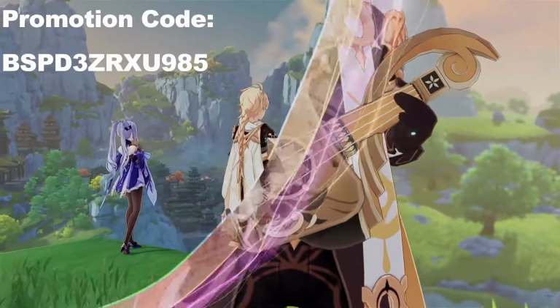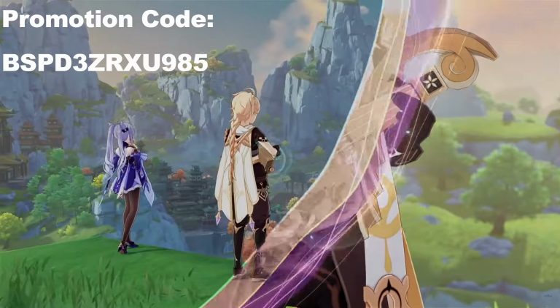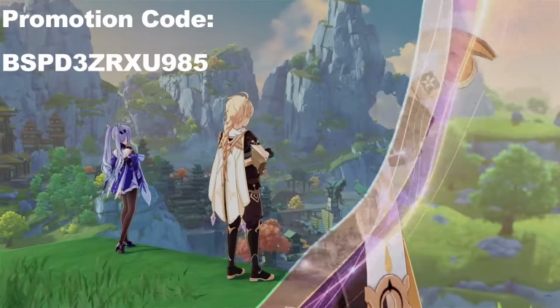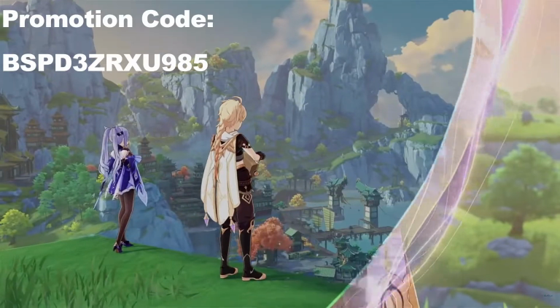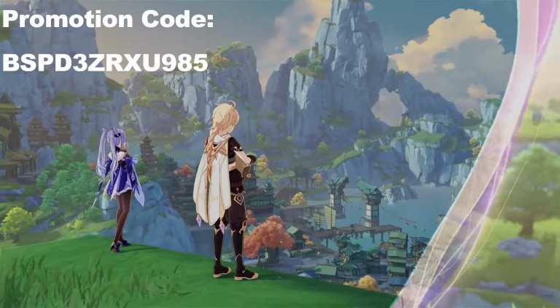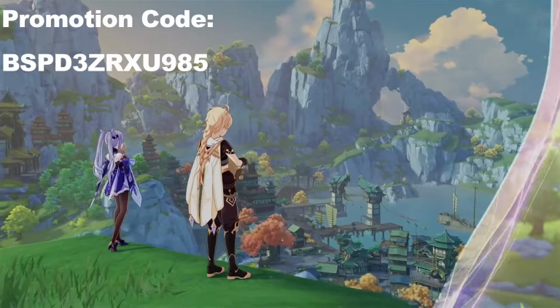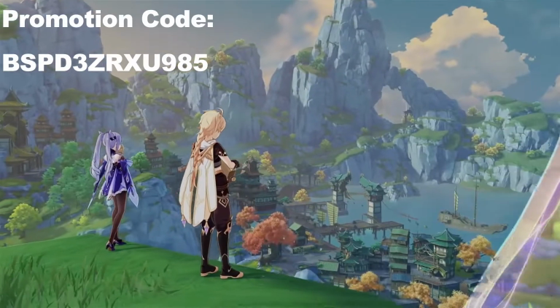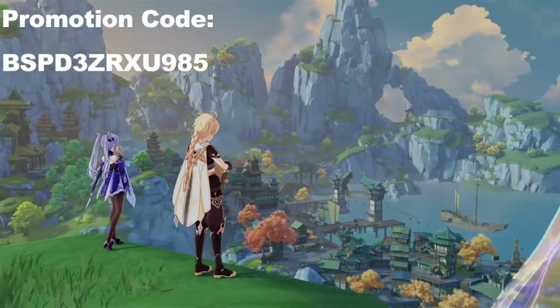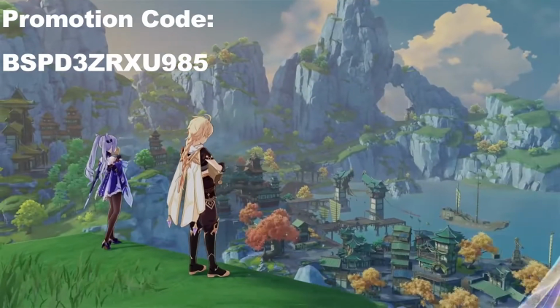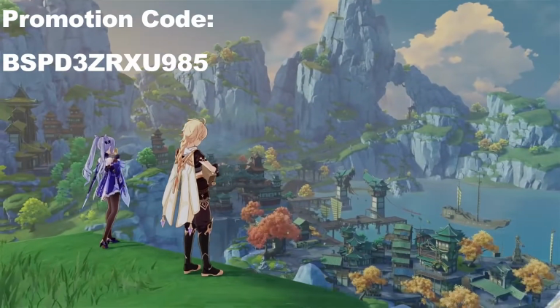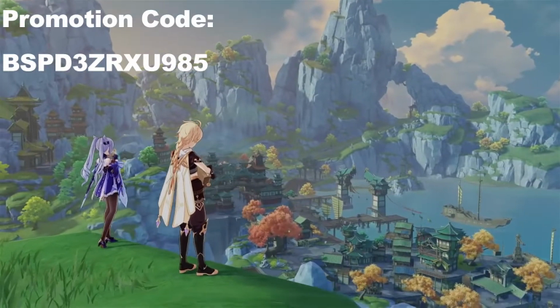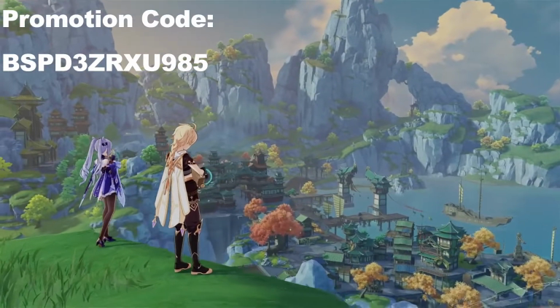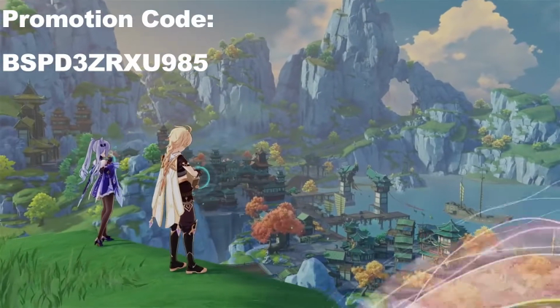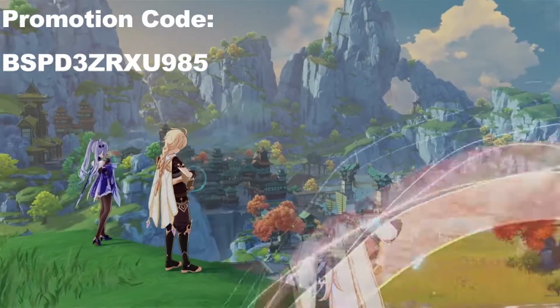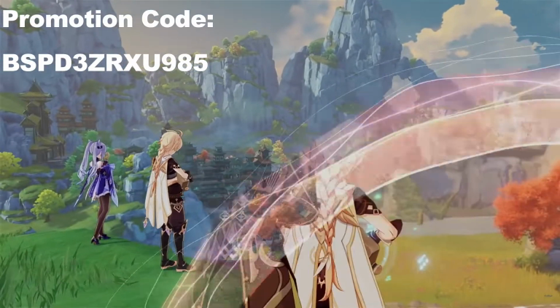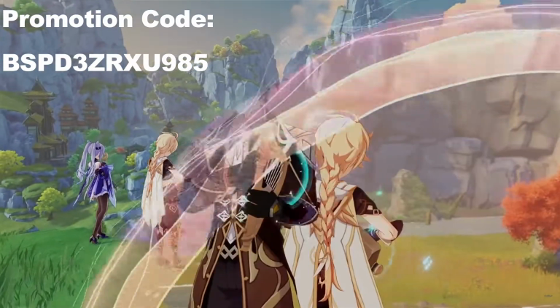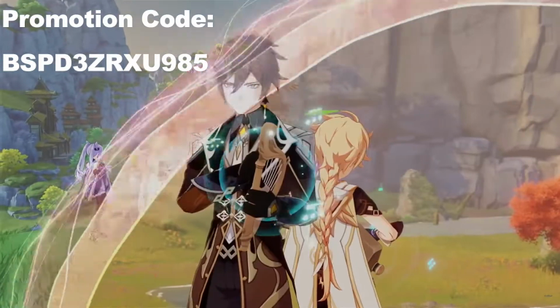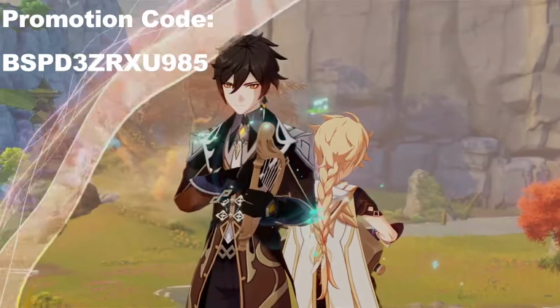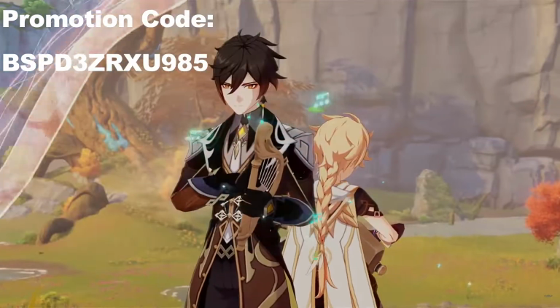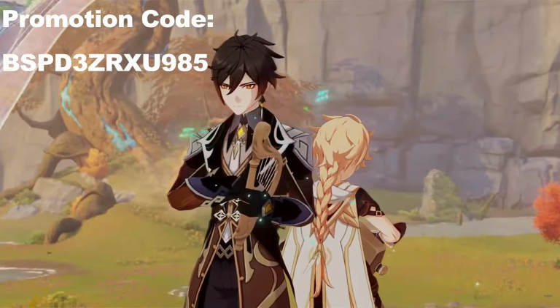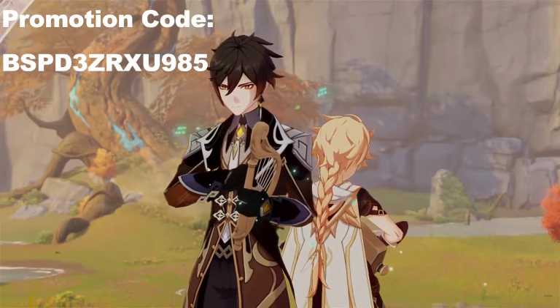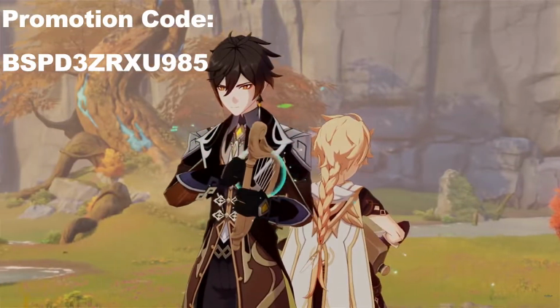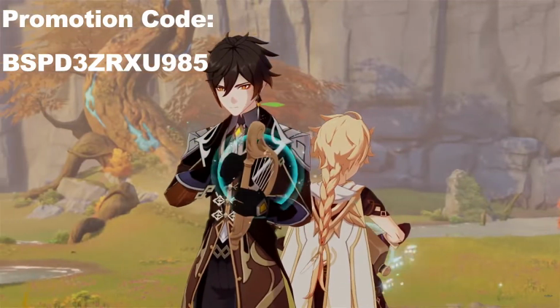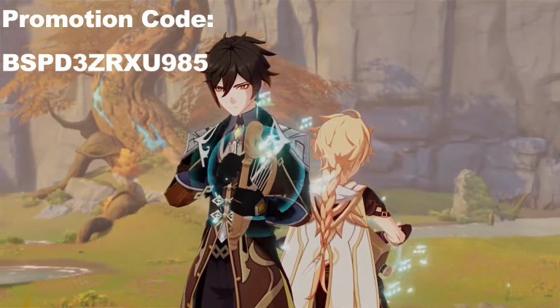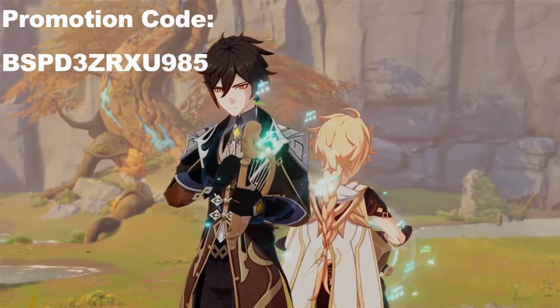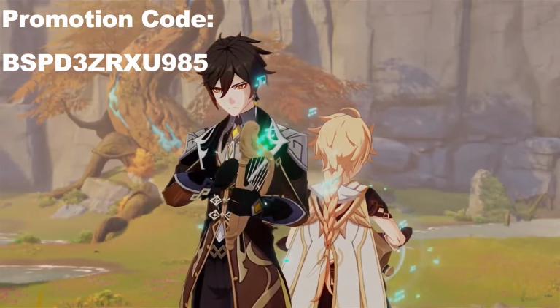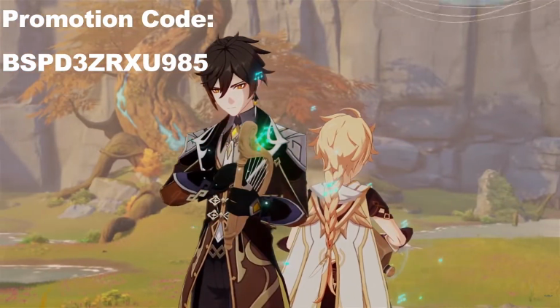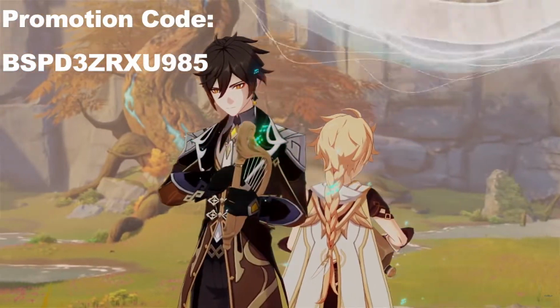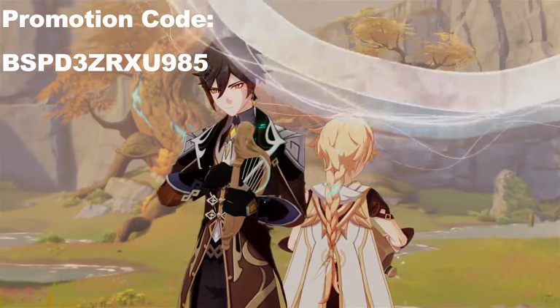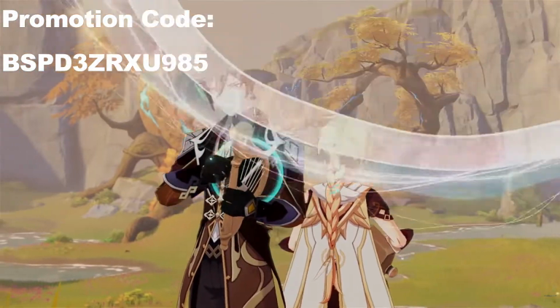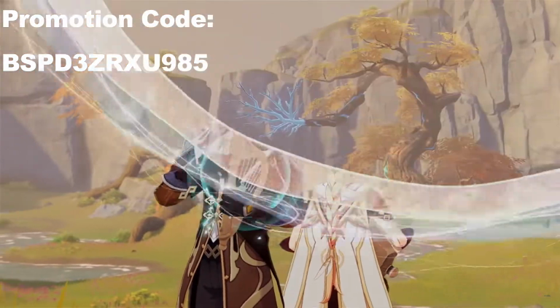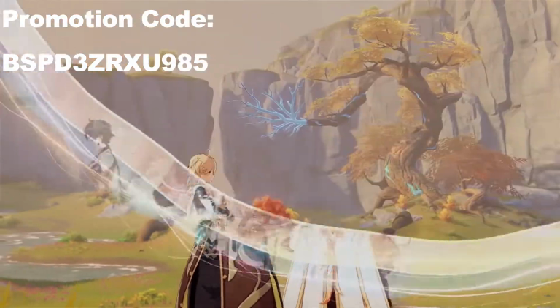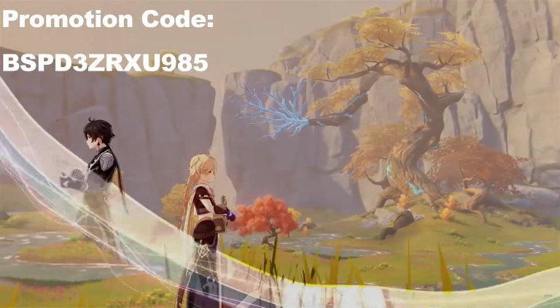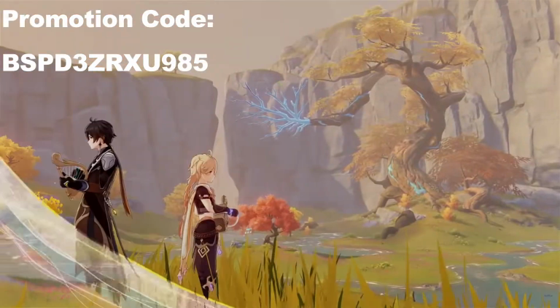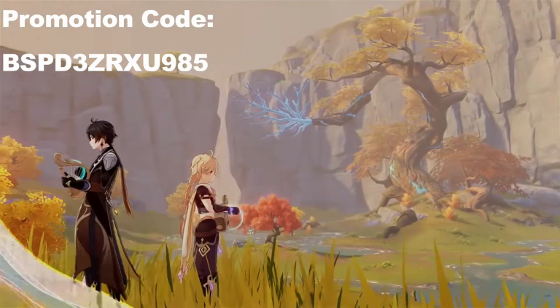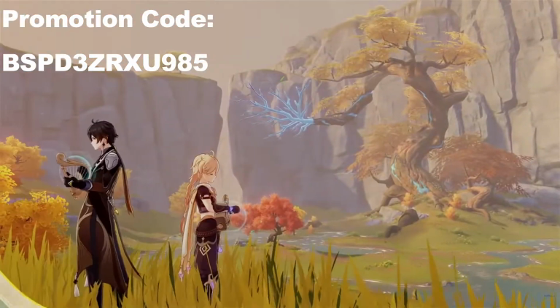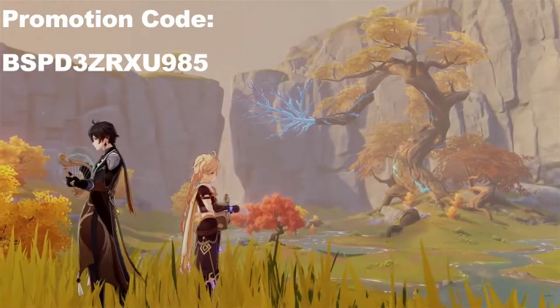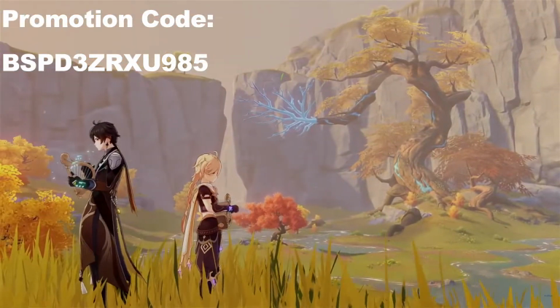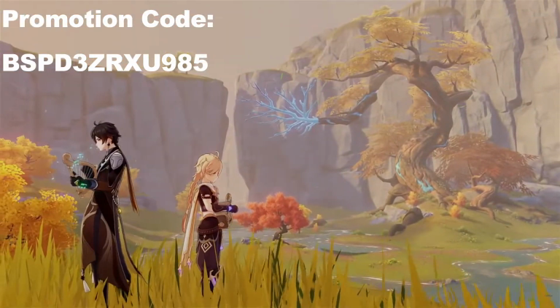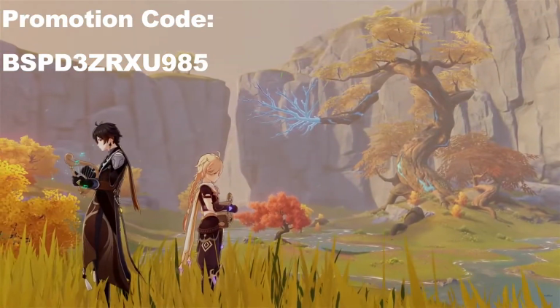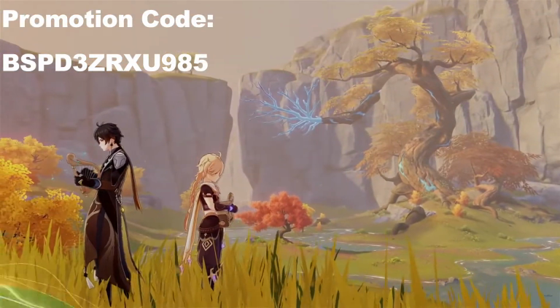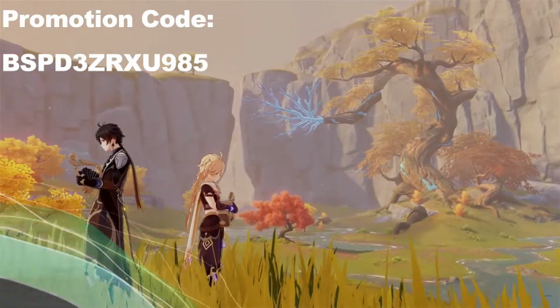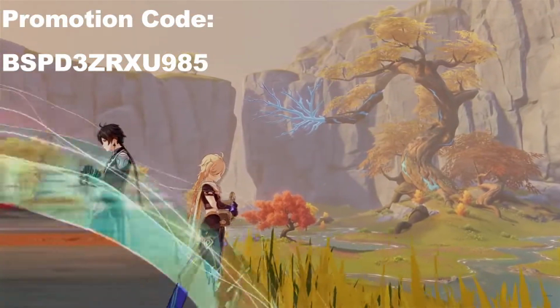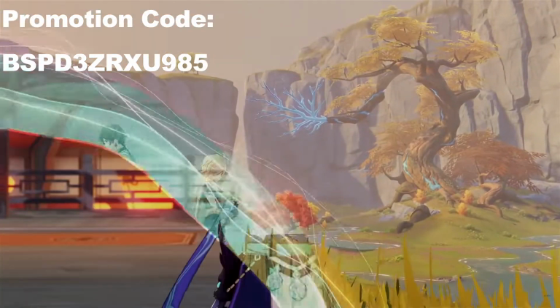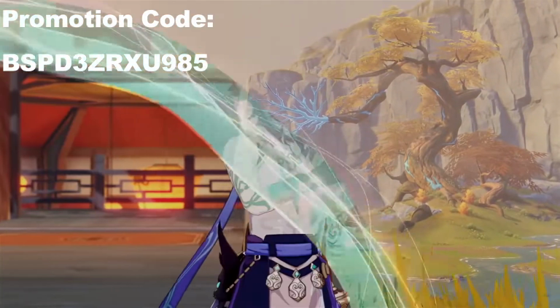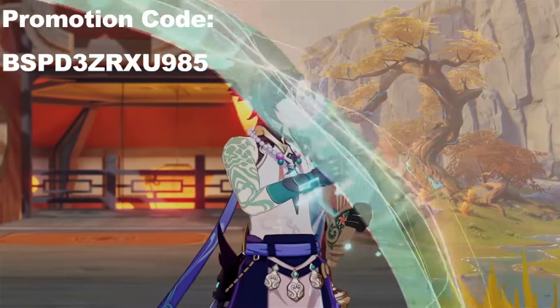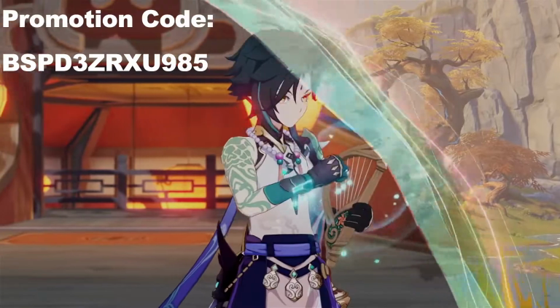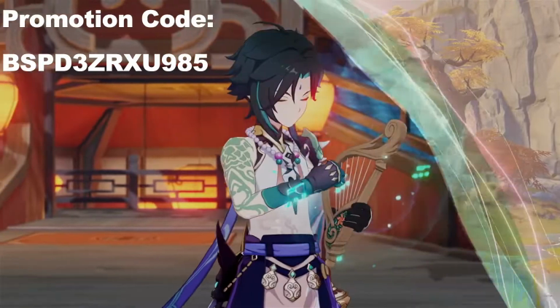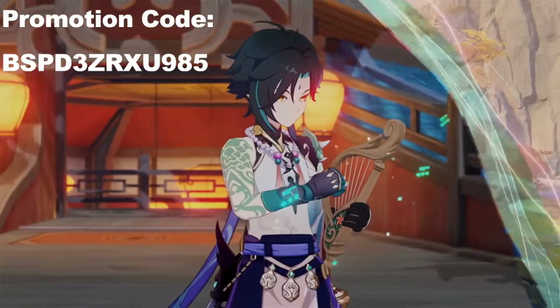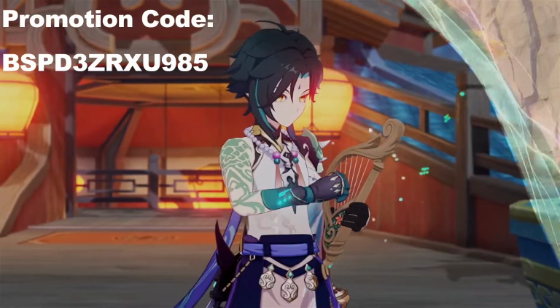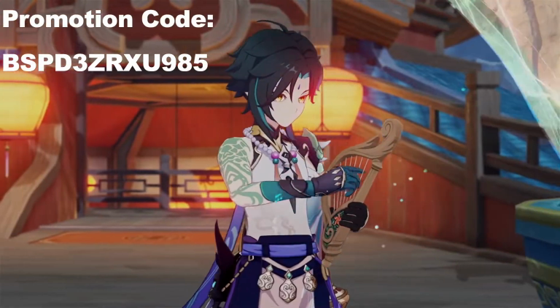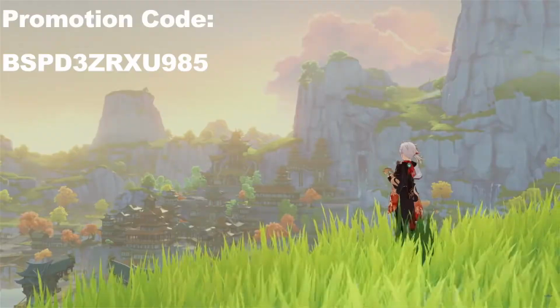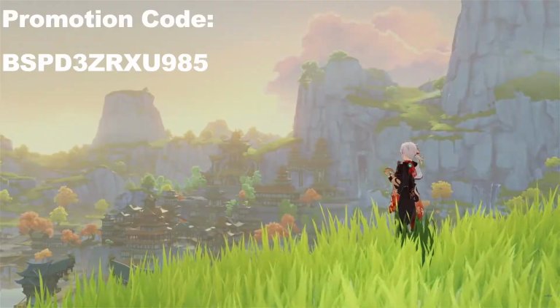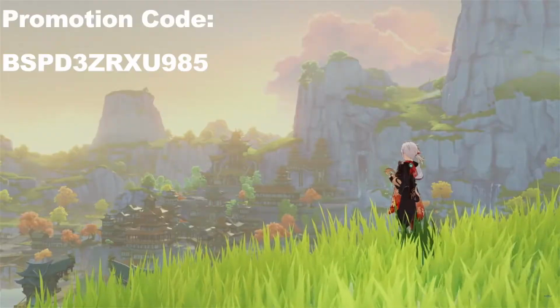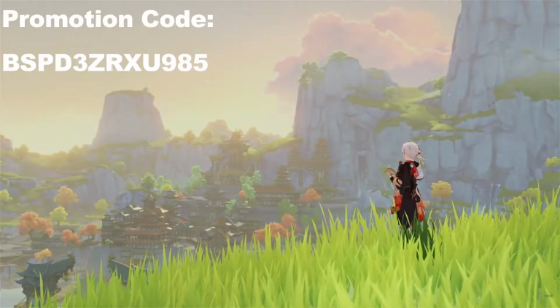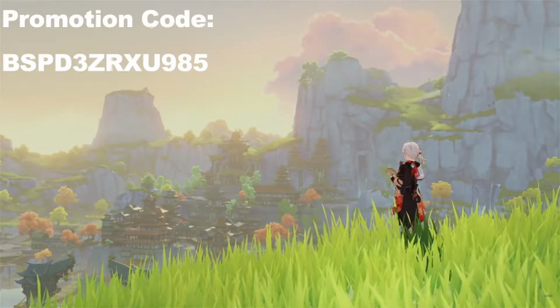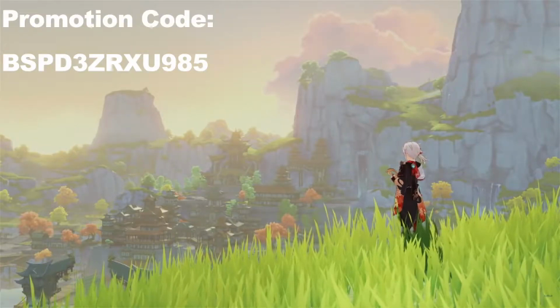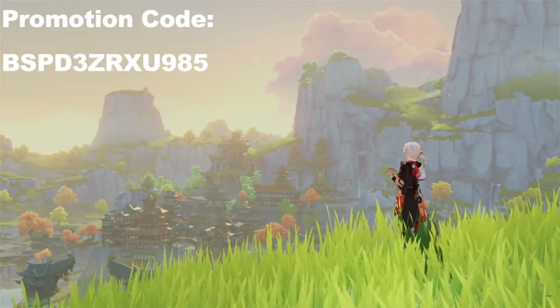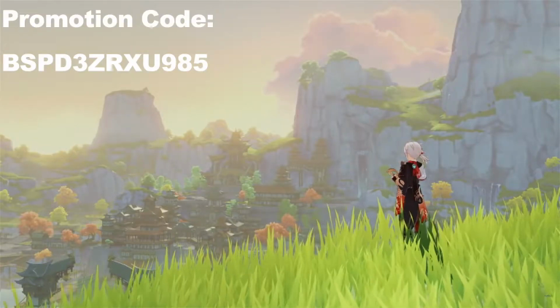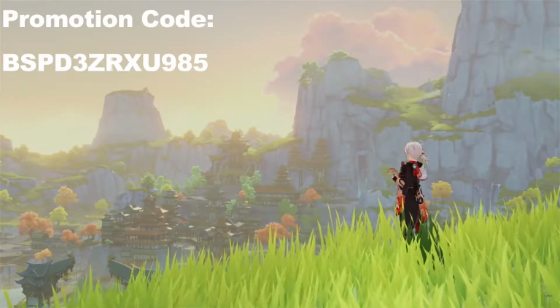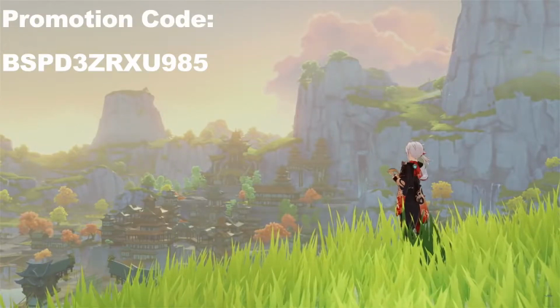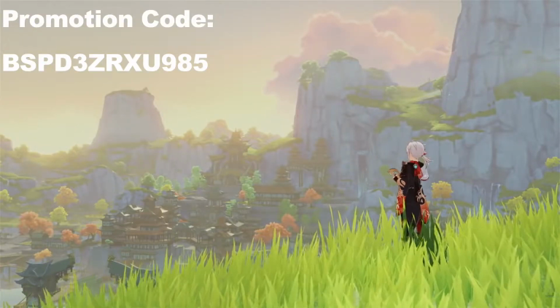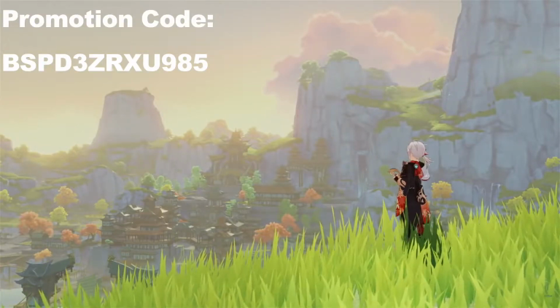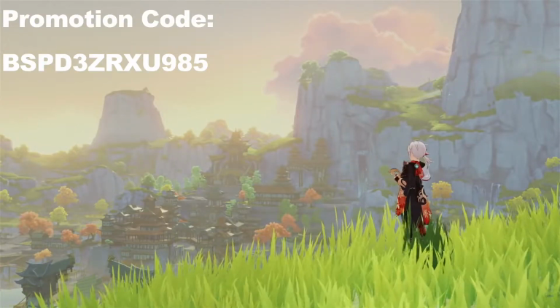Like, comment, subscribe, and turn on the notification bell for more useful and fun Genshin Impact videos. Until next time, bye!